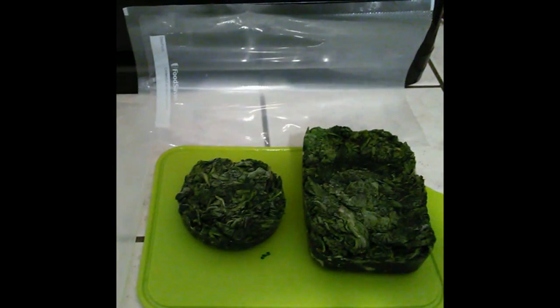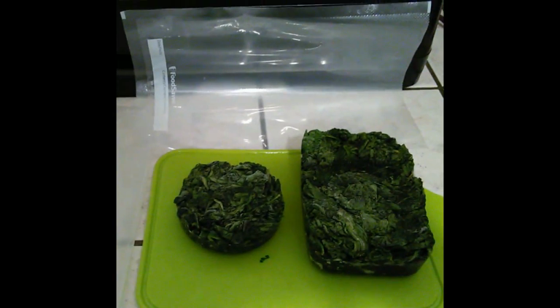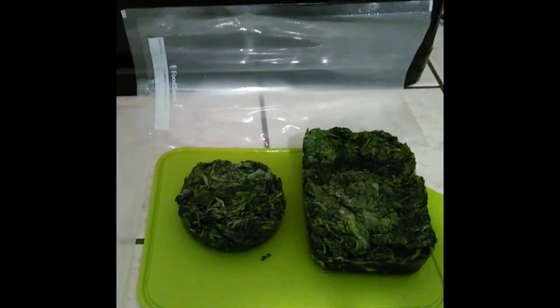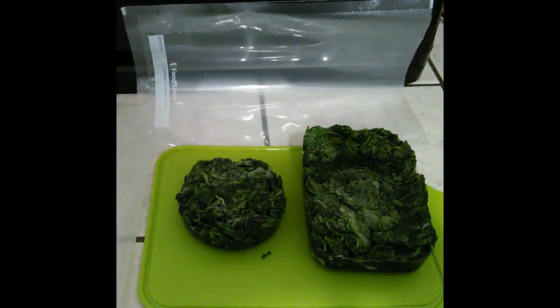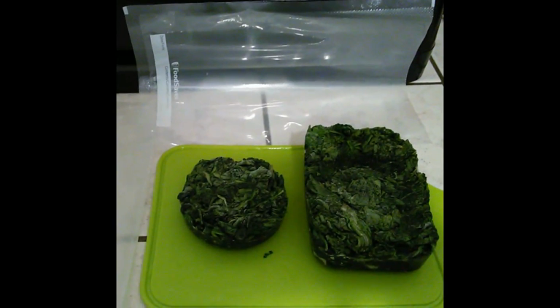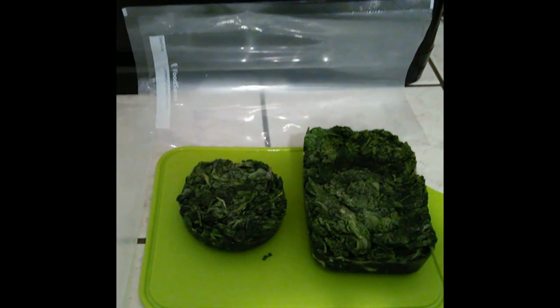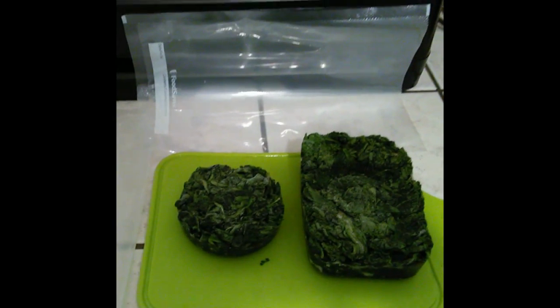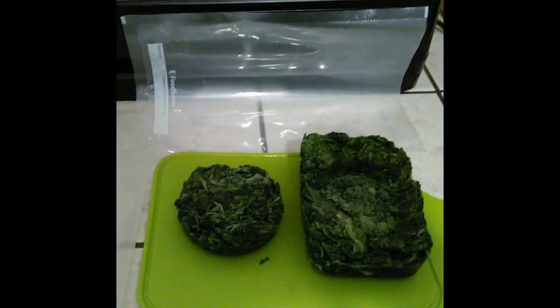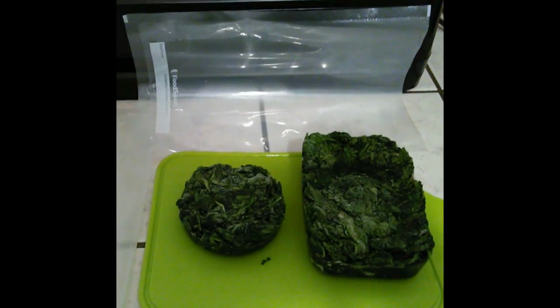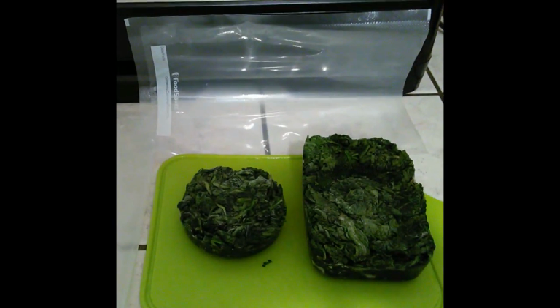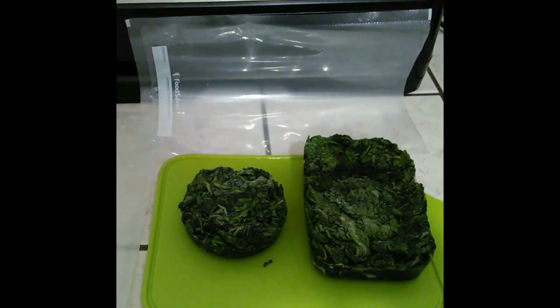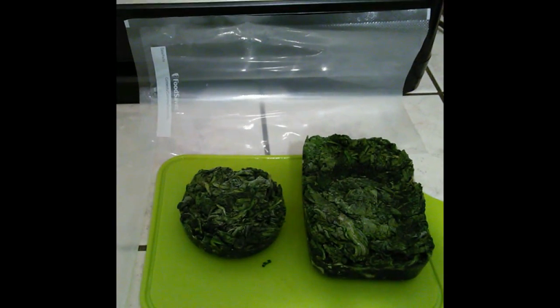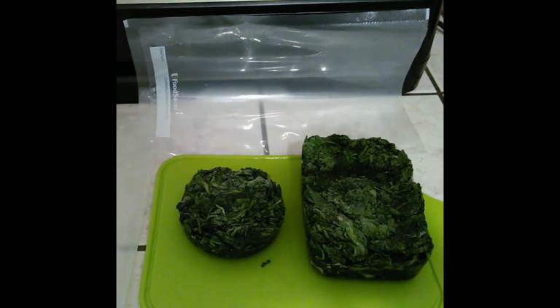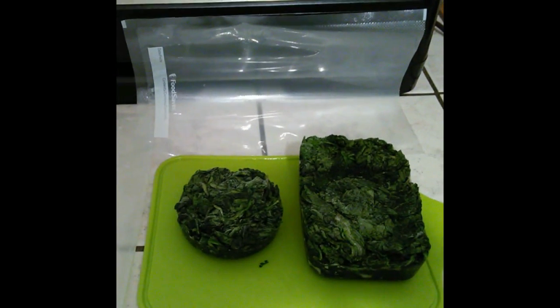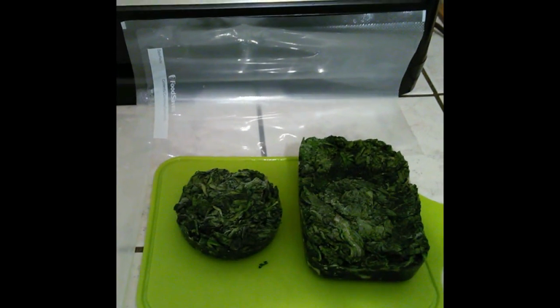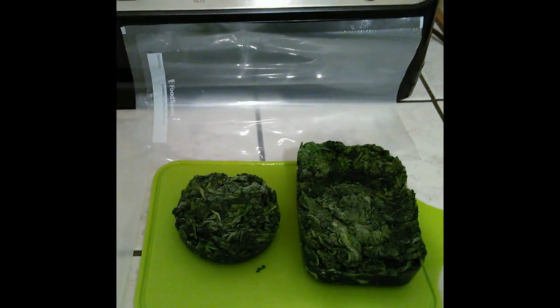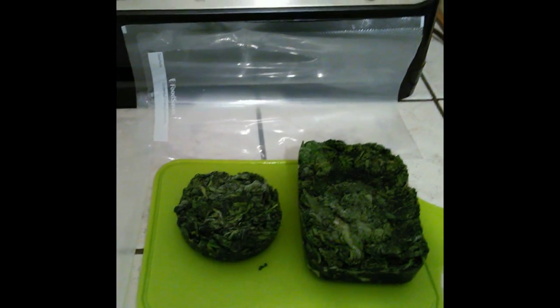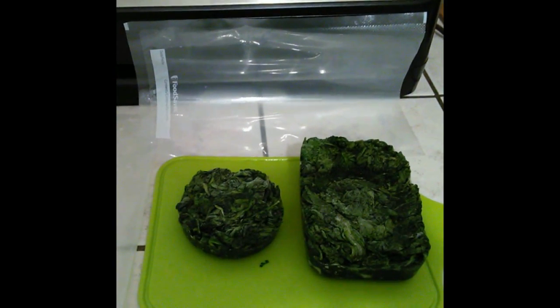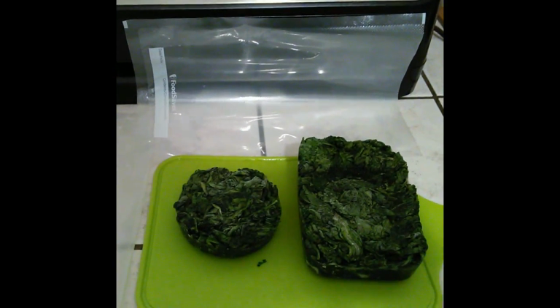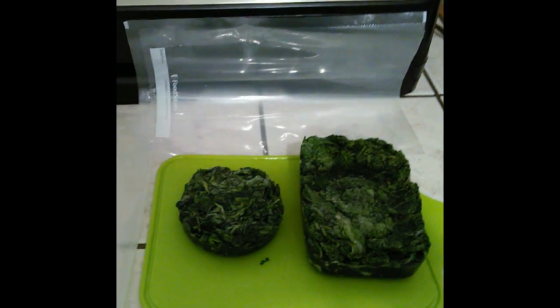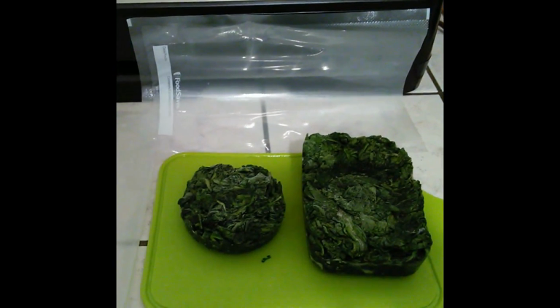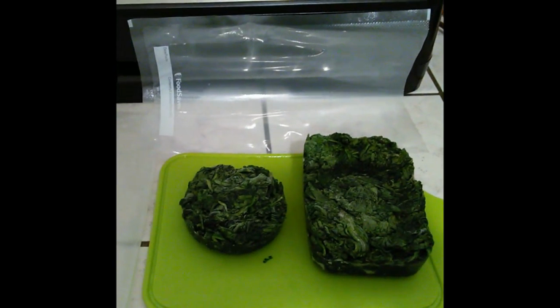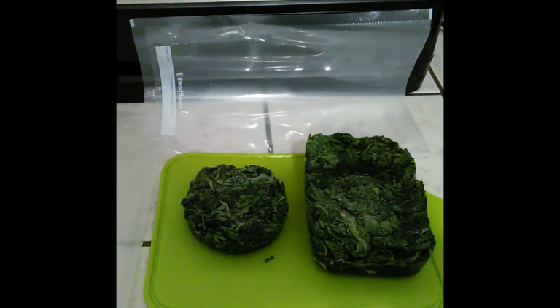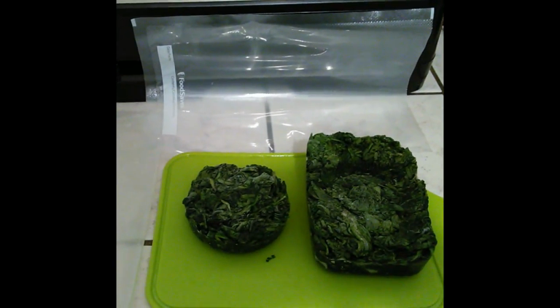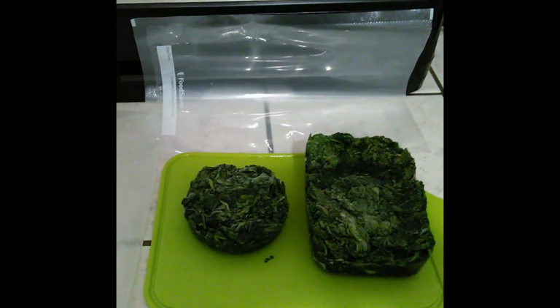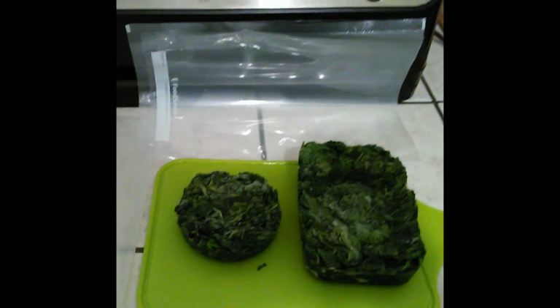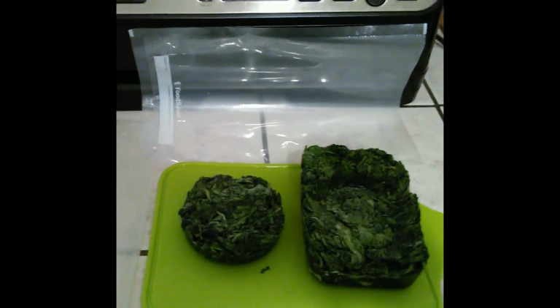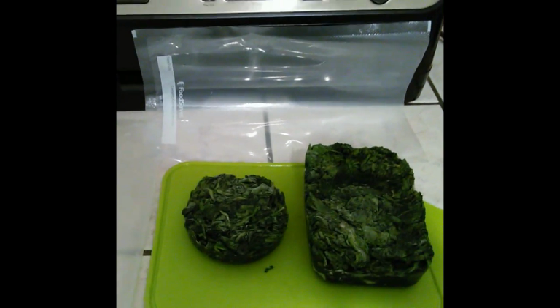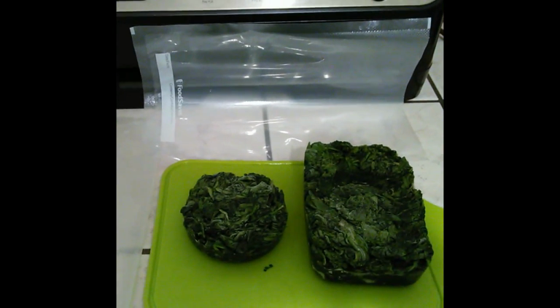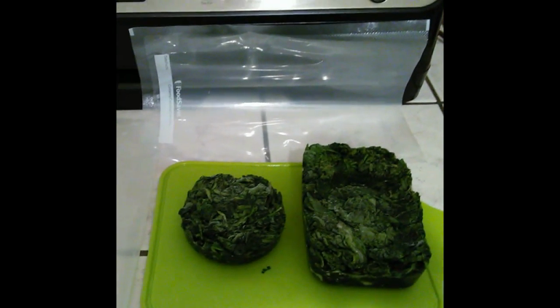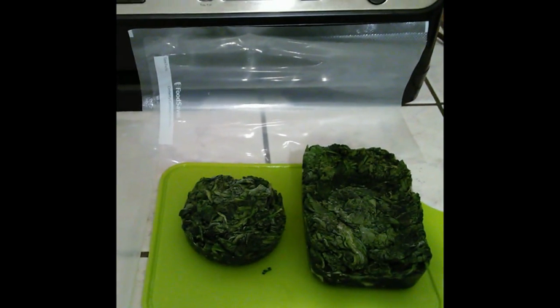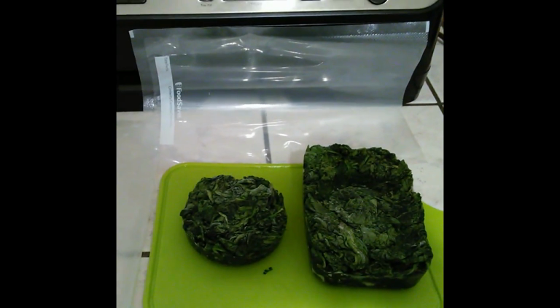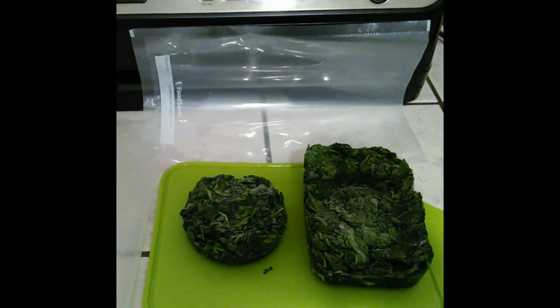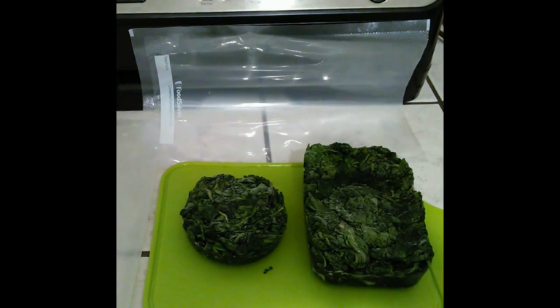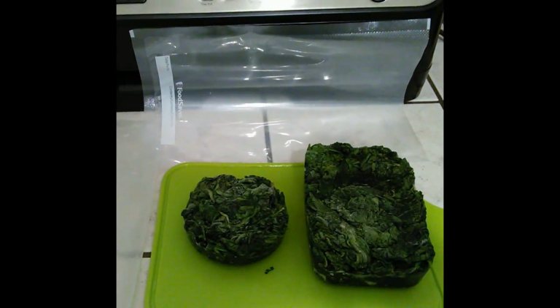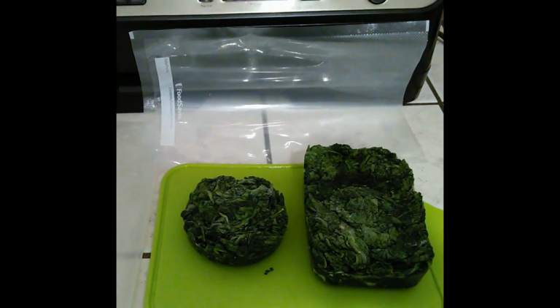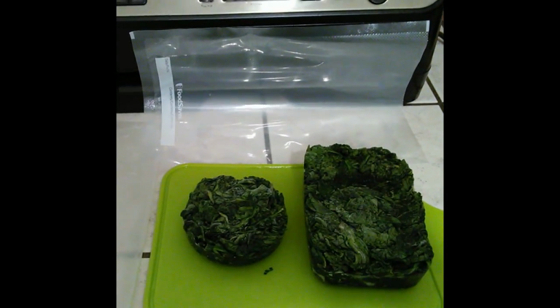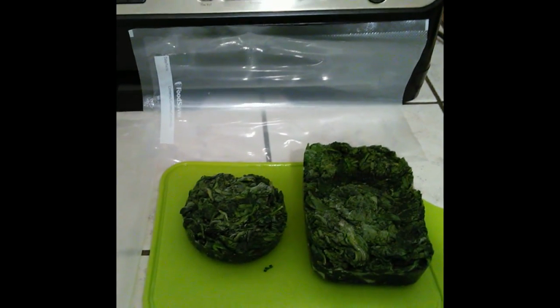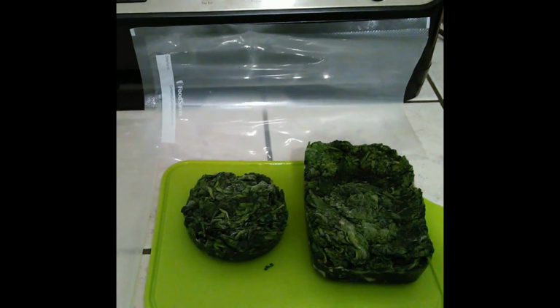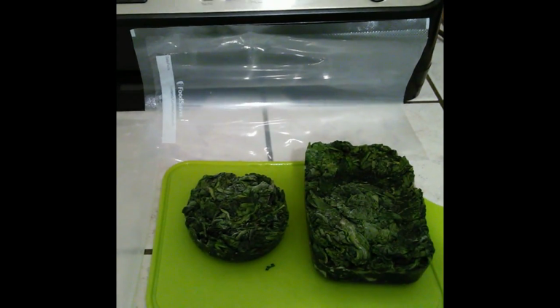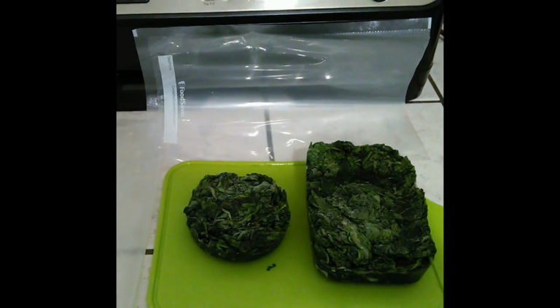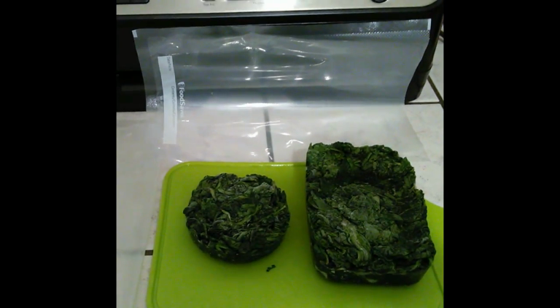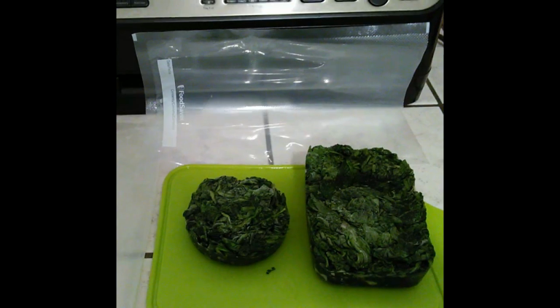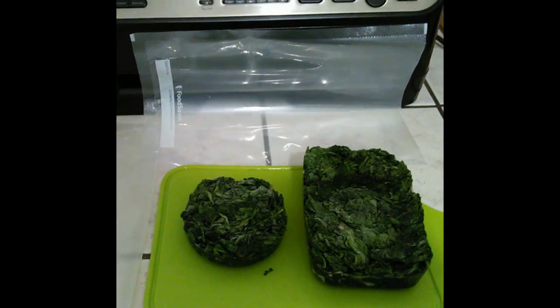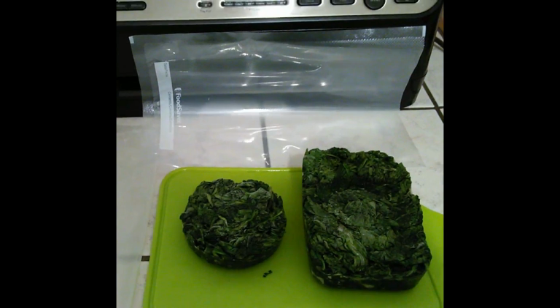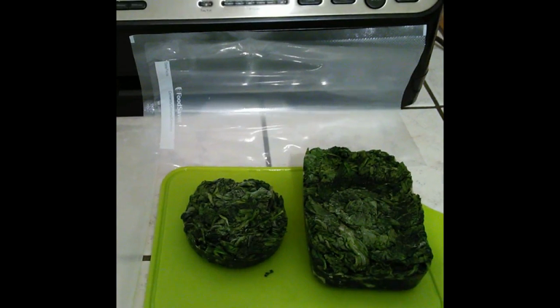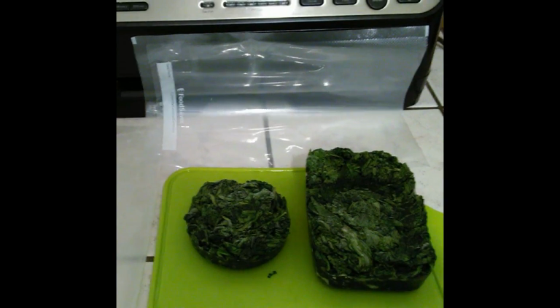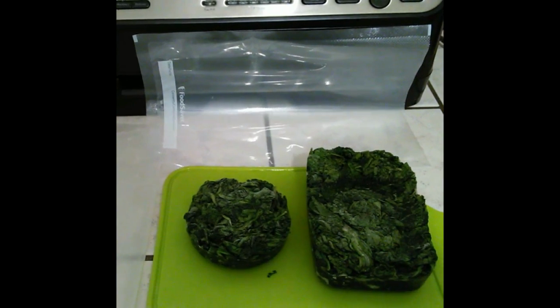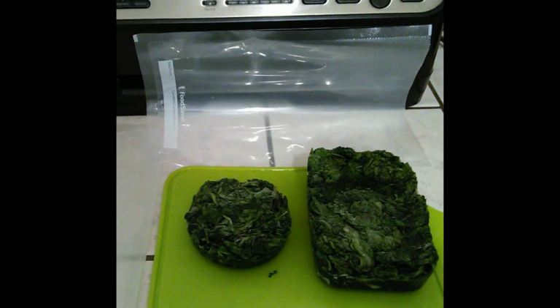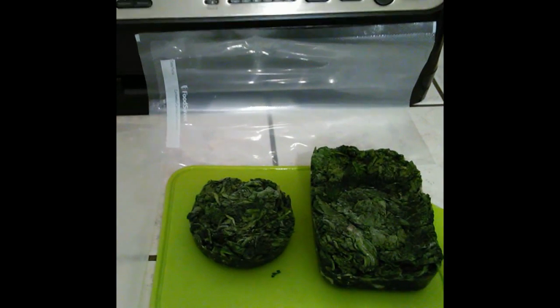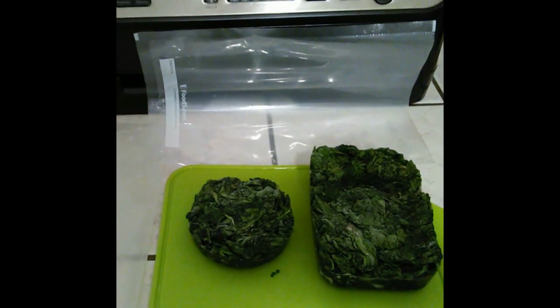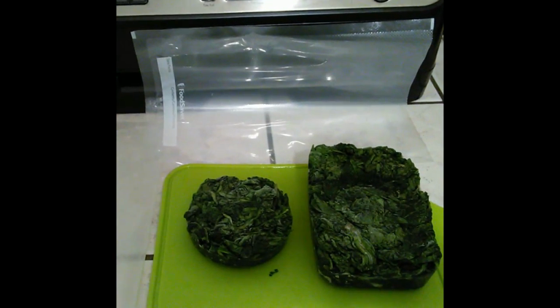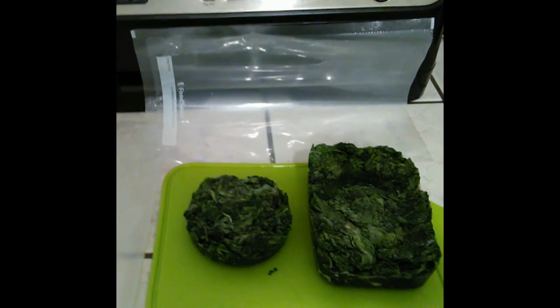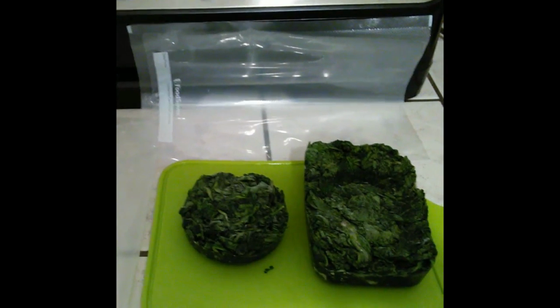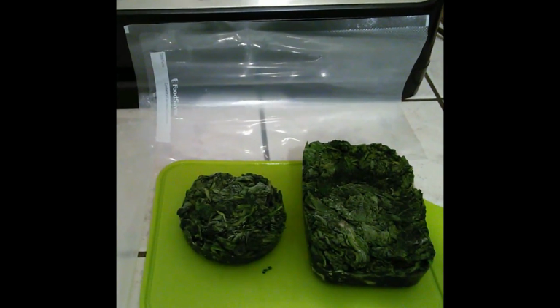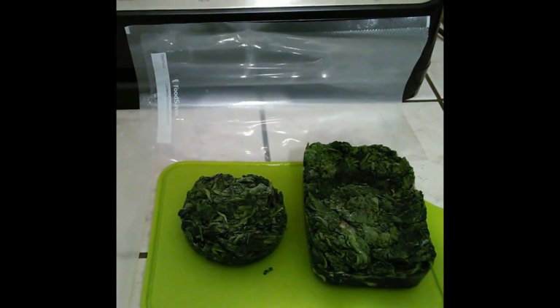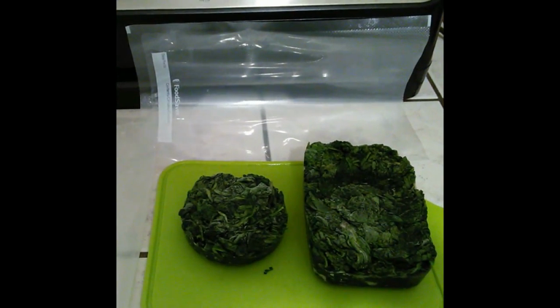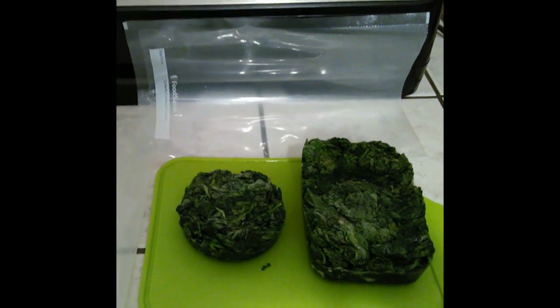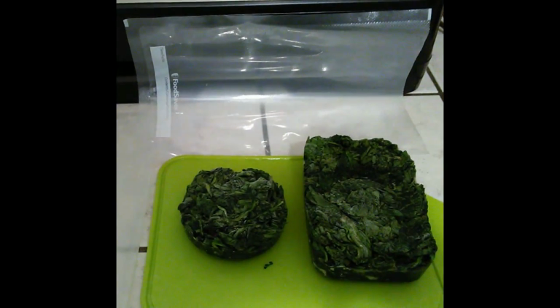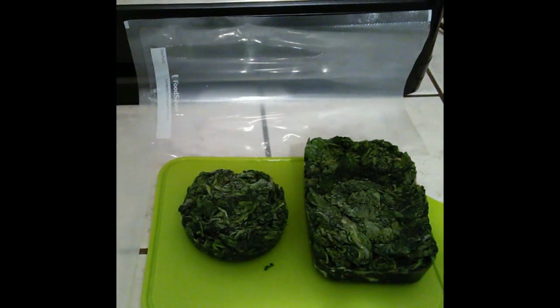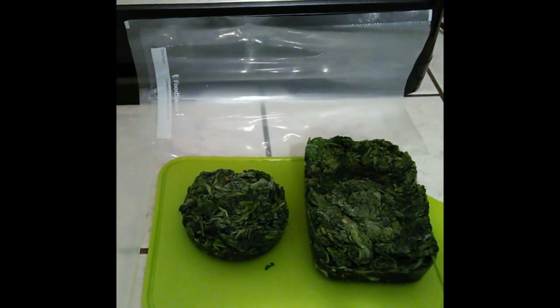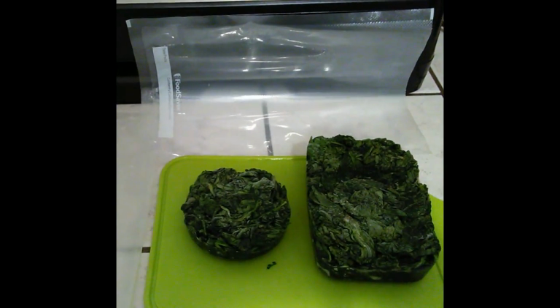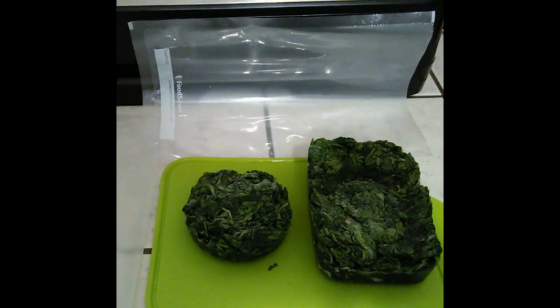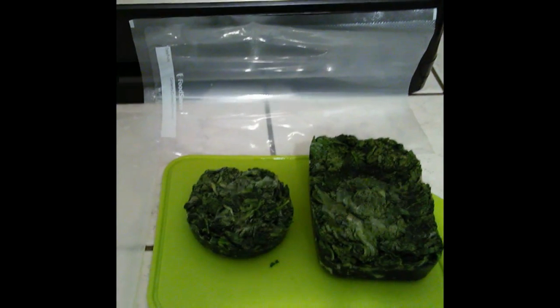Hey, Denise's Journey here with another silly little video. Today I'm going to show you how to prepare fresh spinach to put in your freezer.